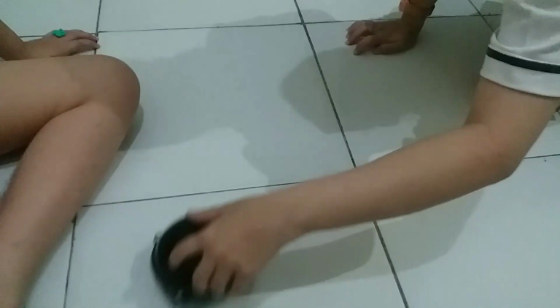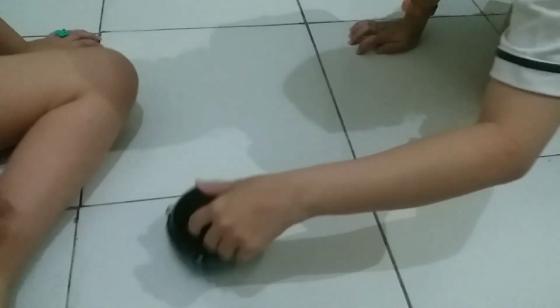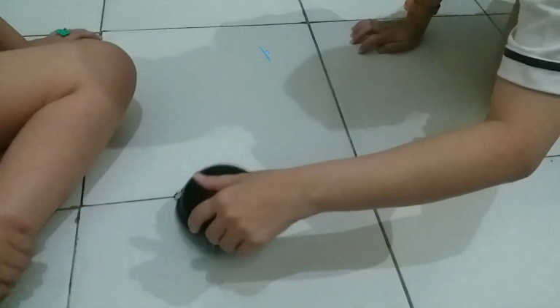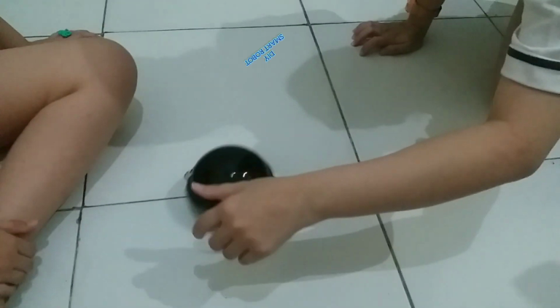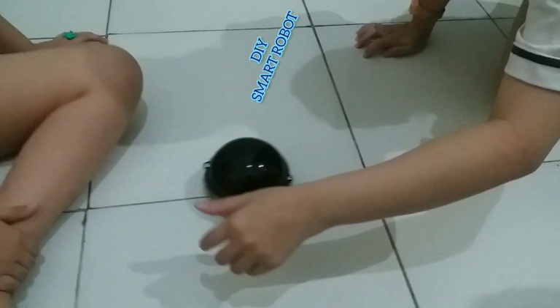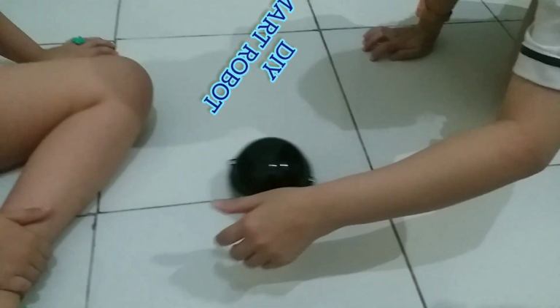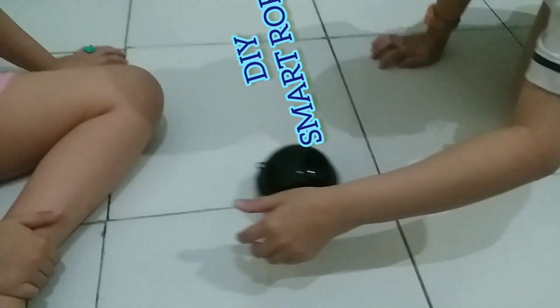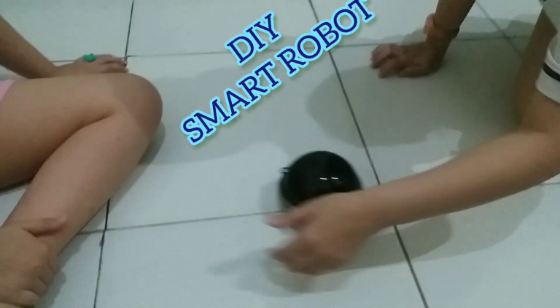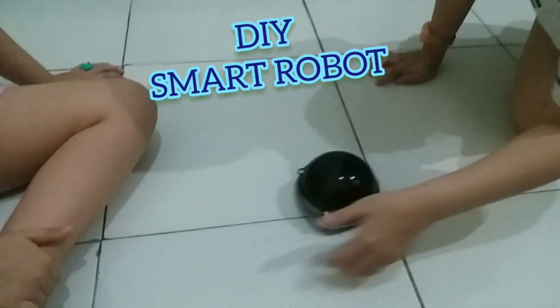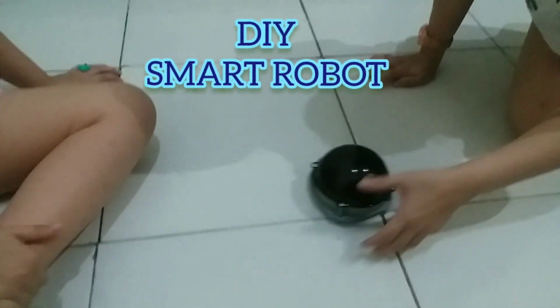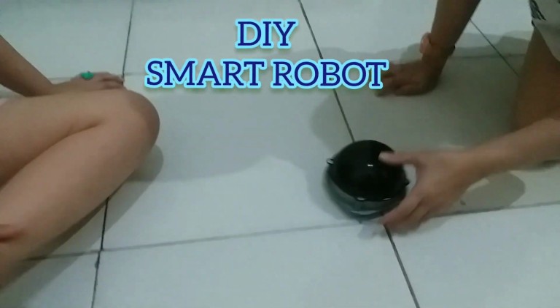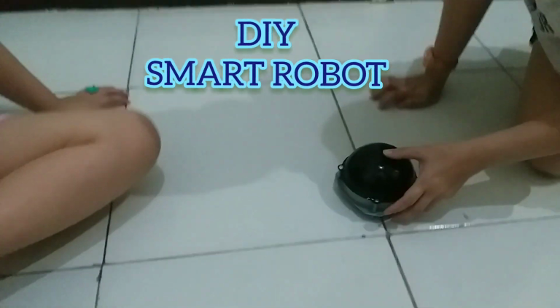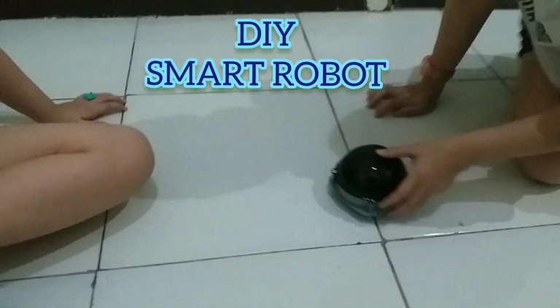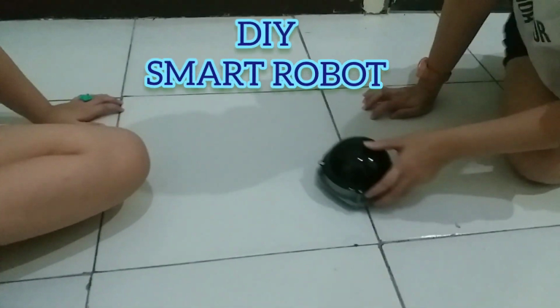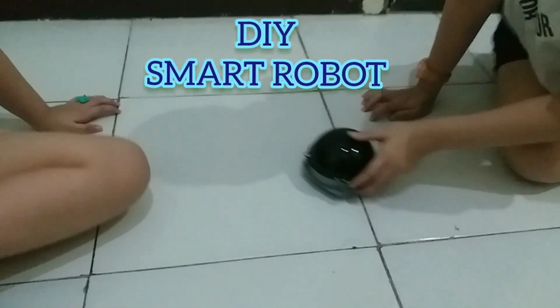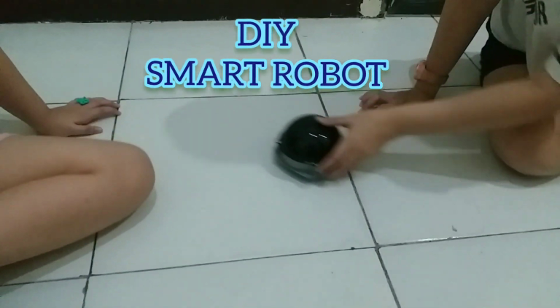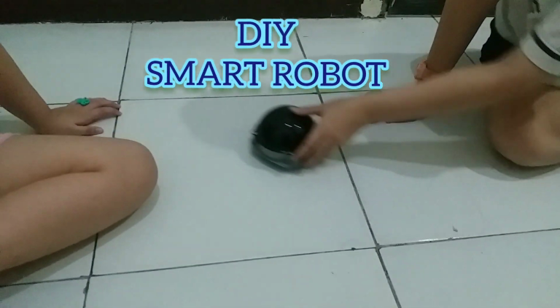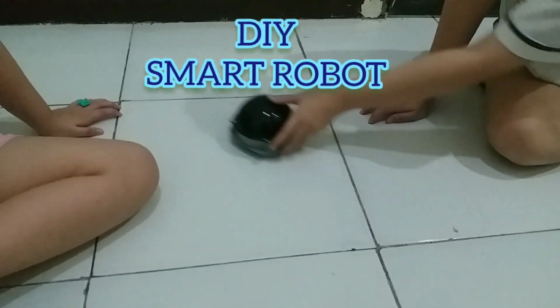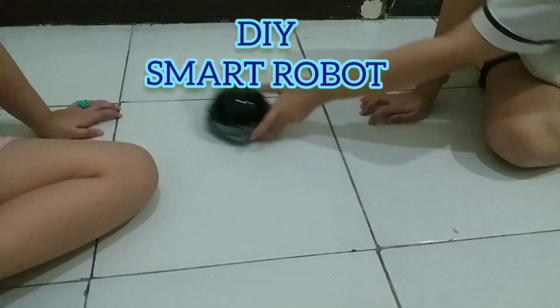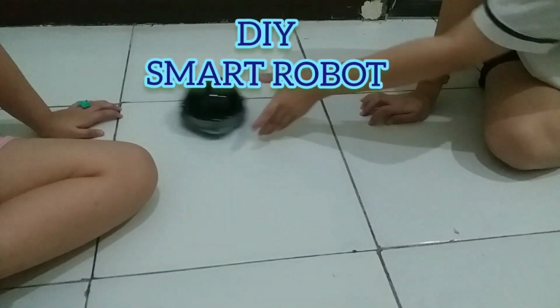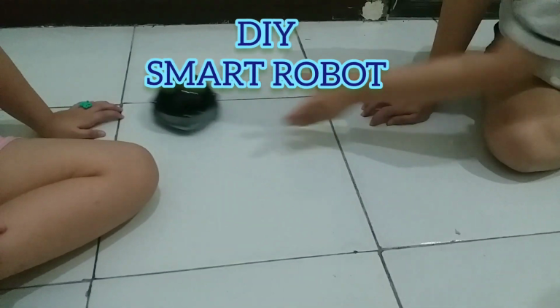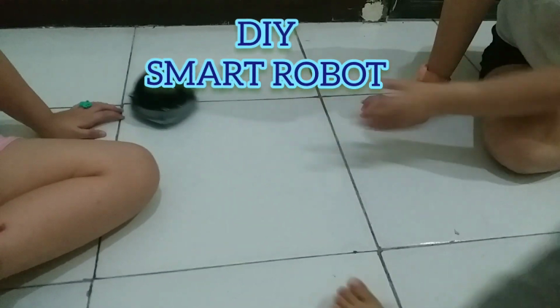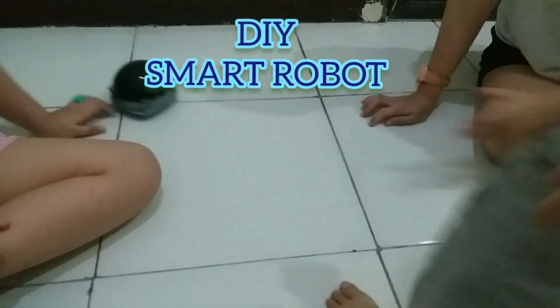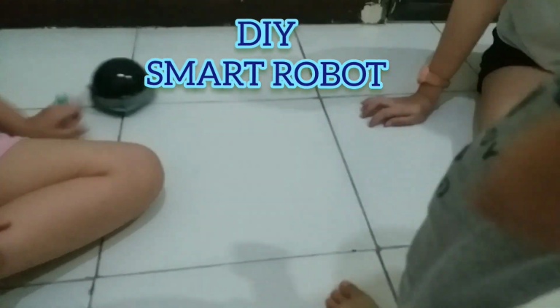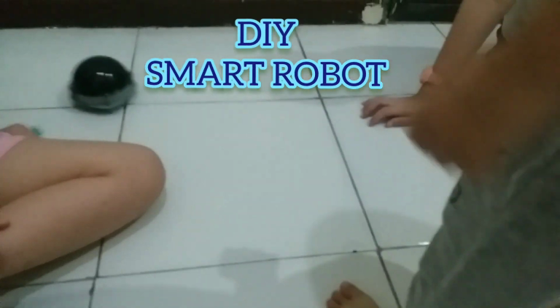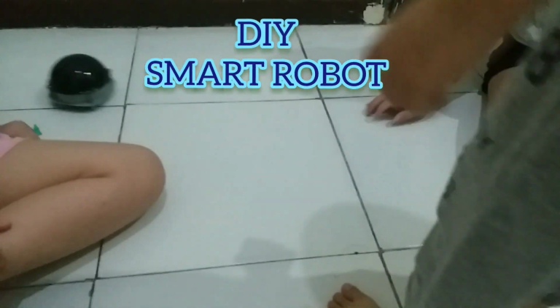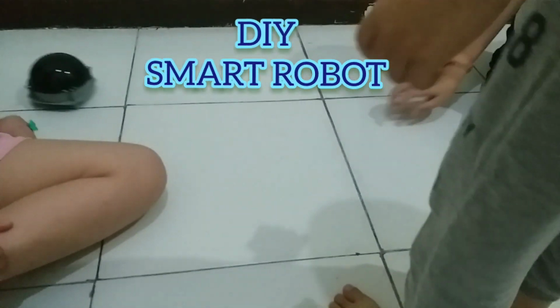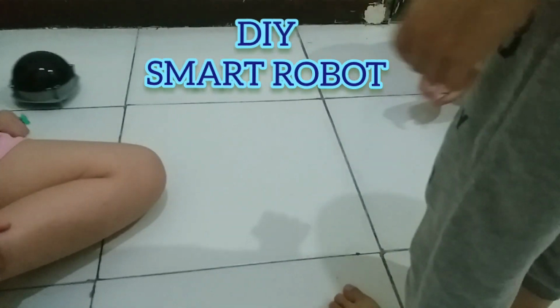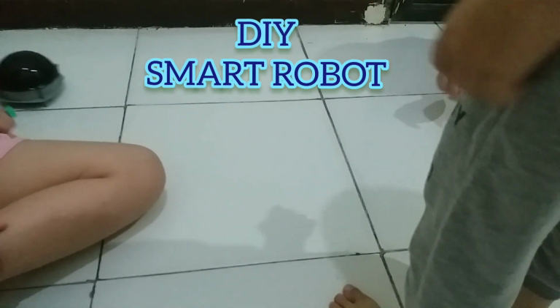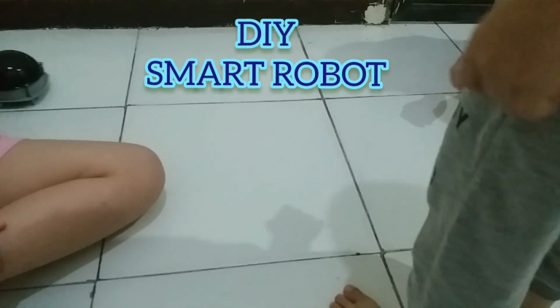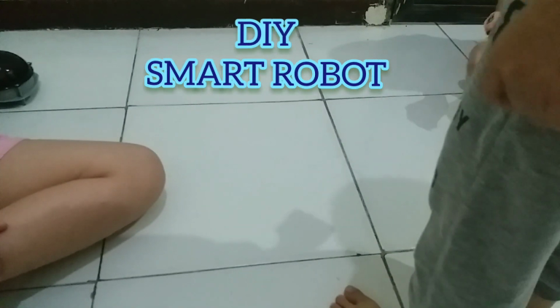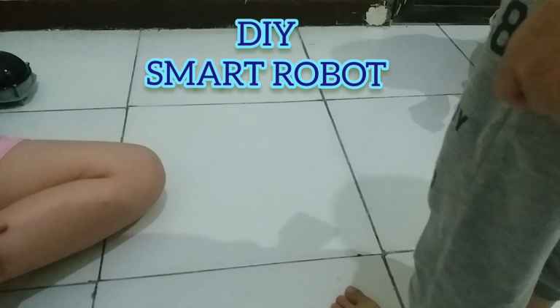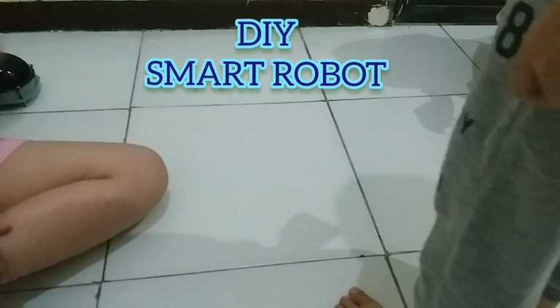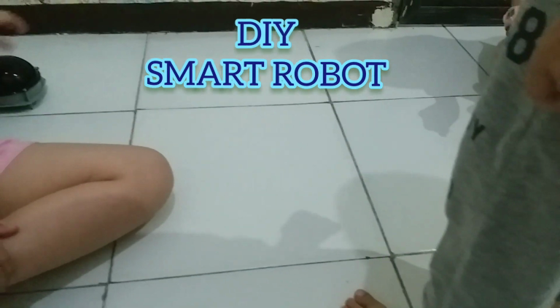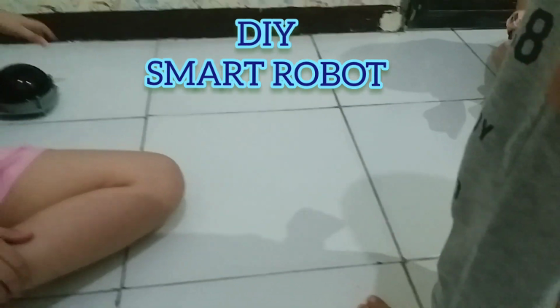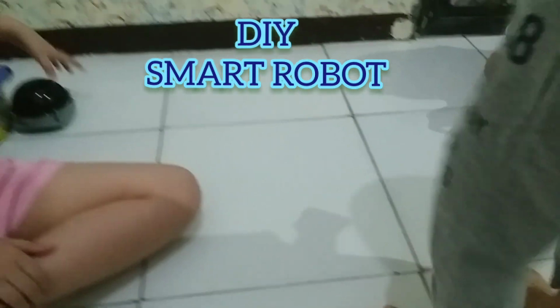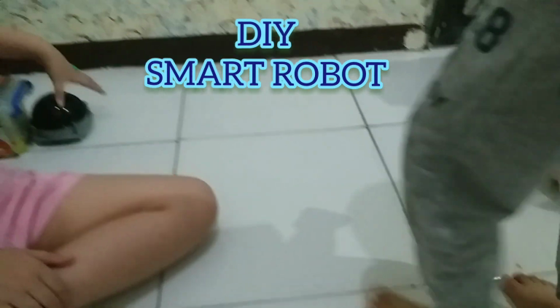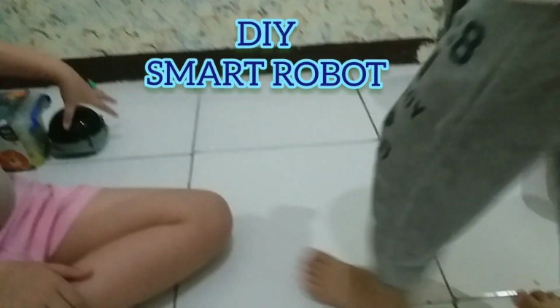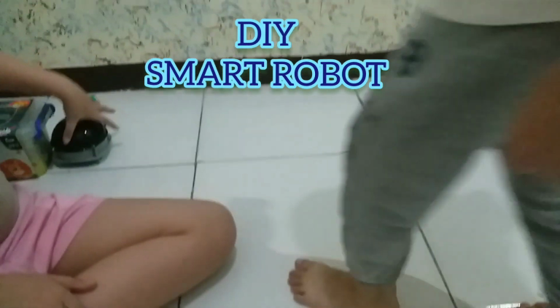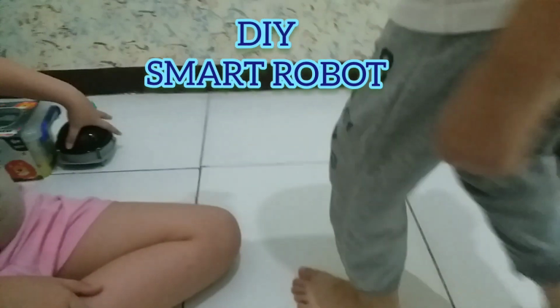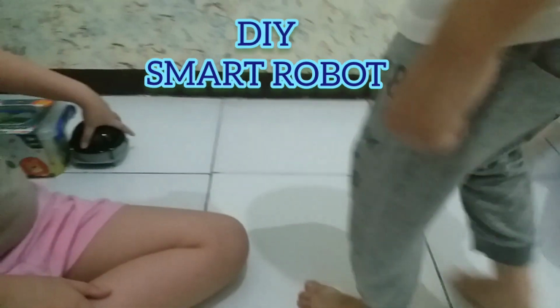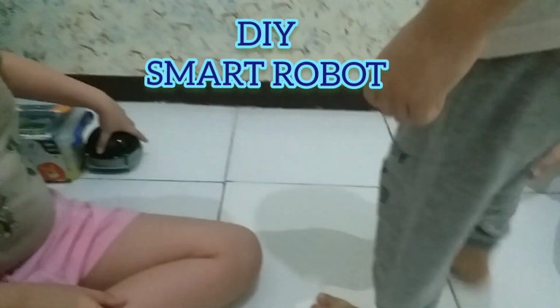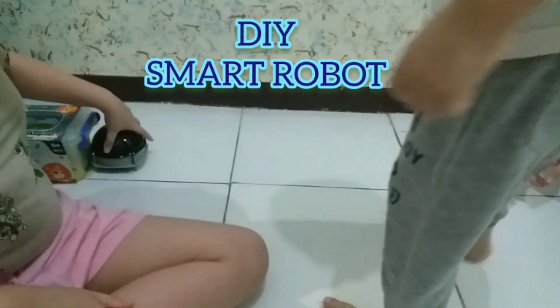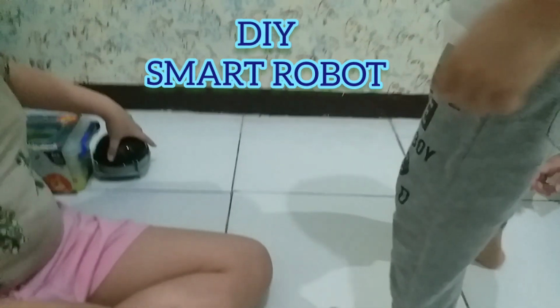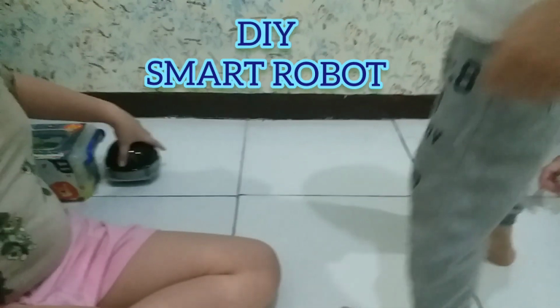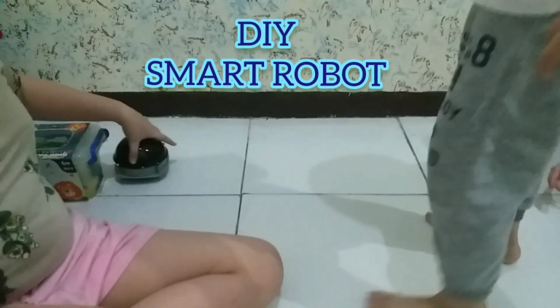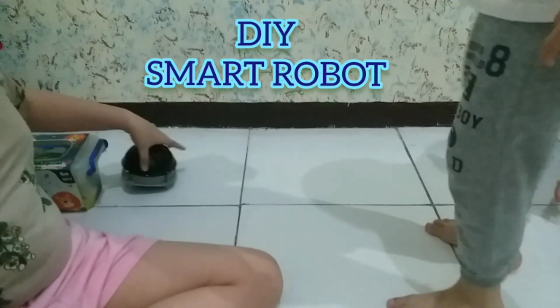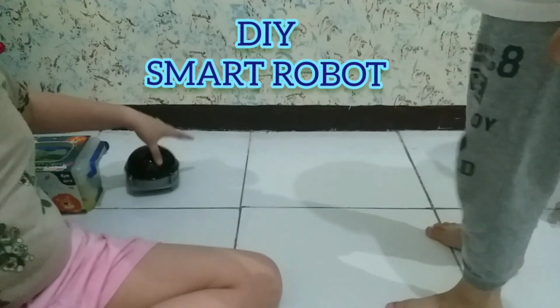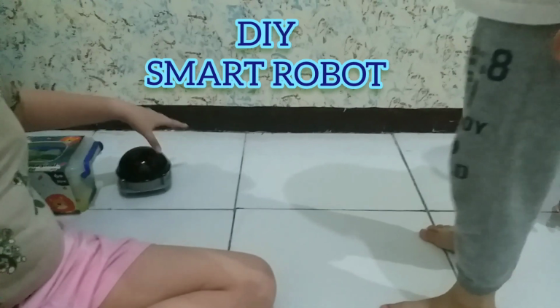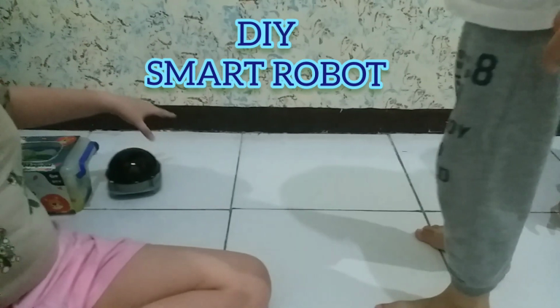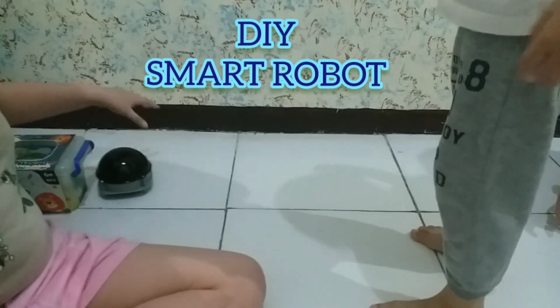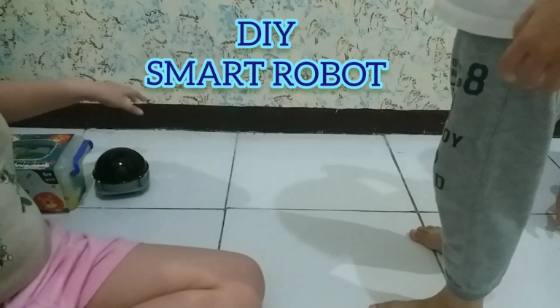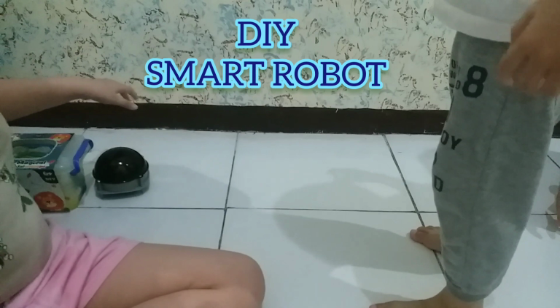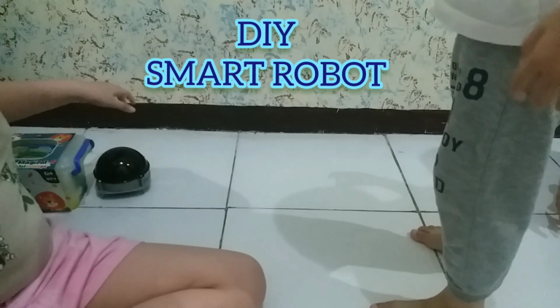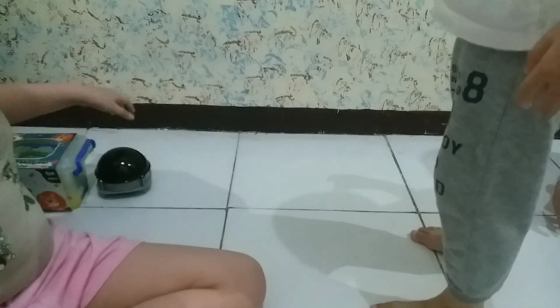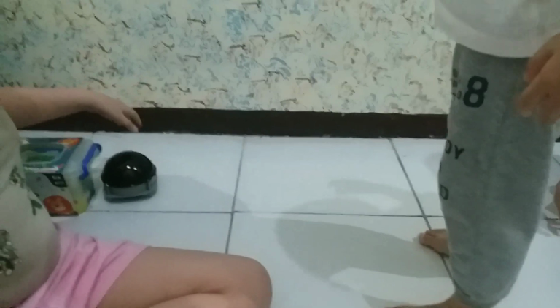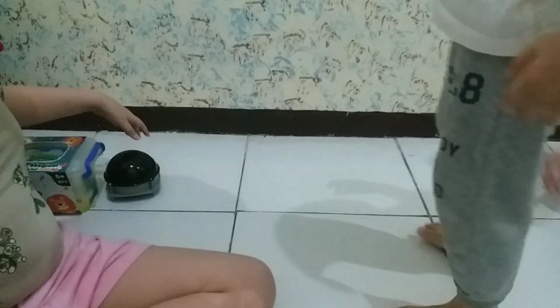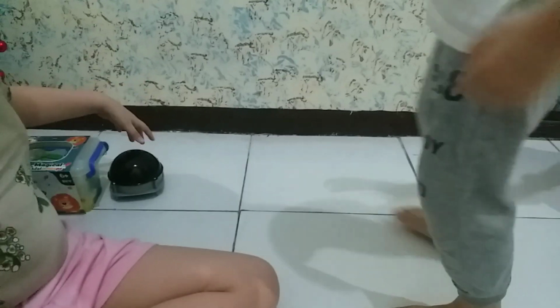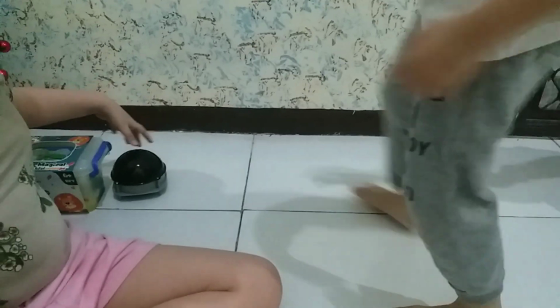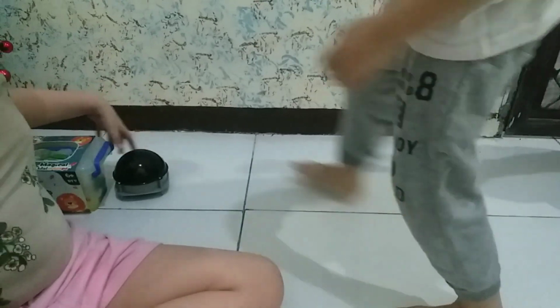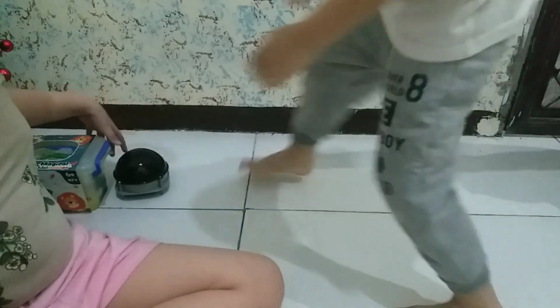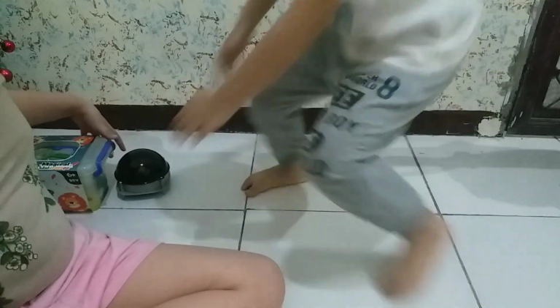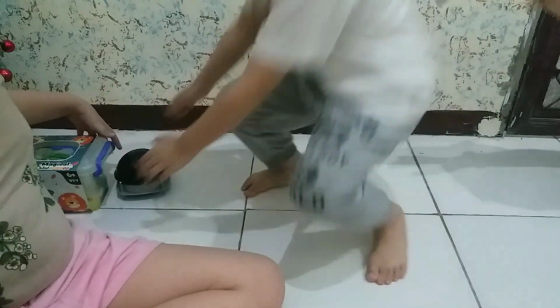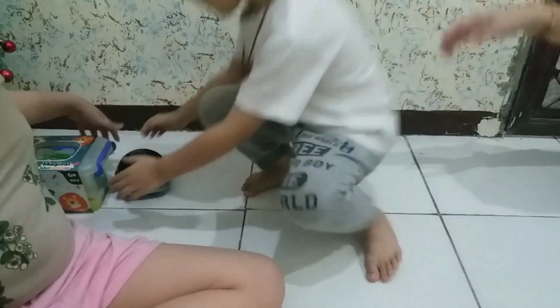I want to try! I want to try! I want to try! No! Huh?